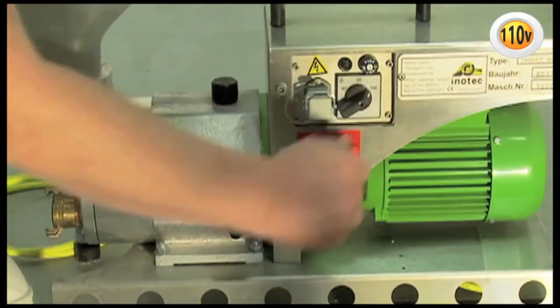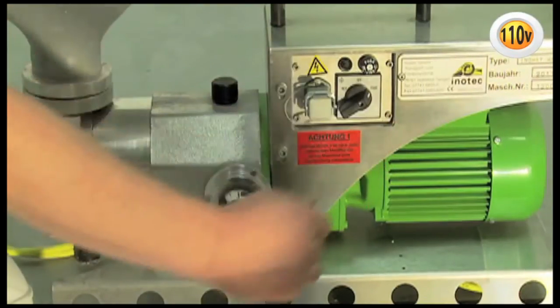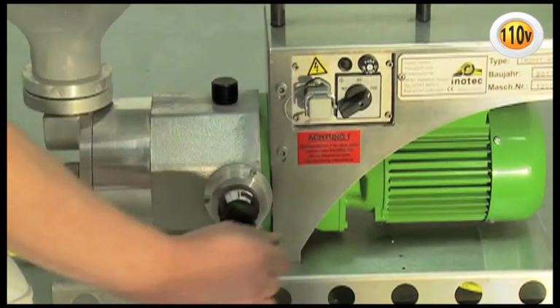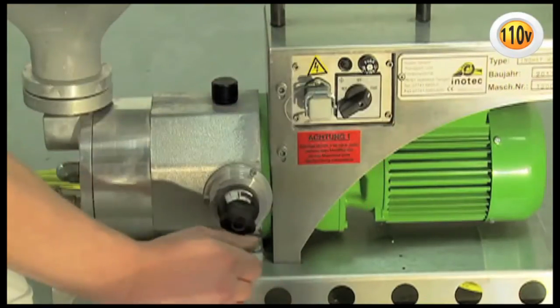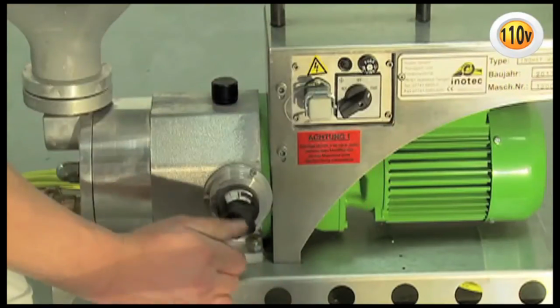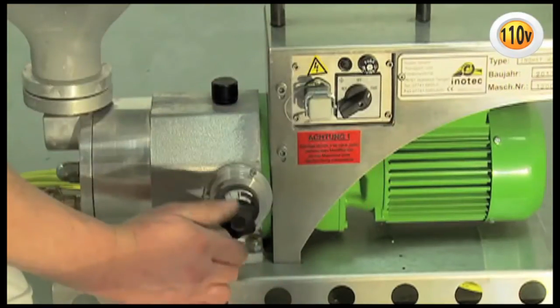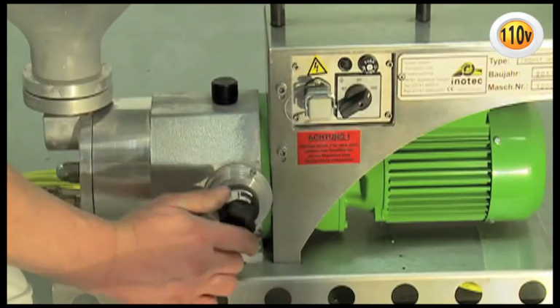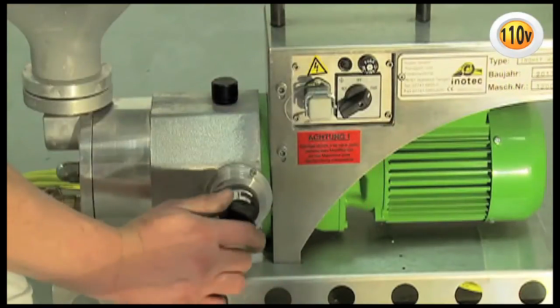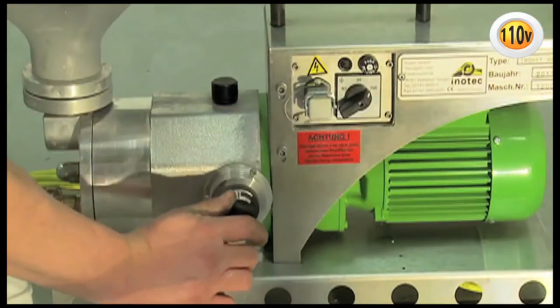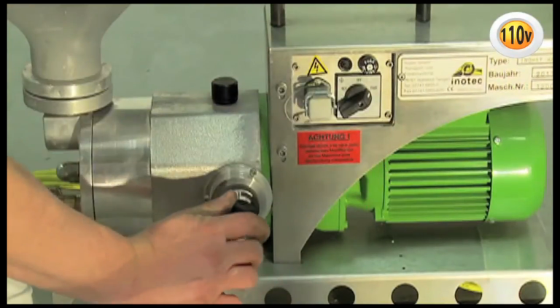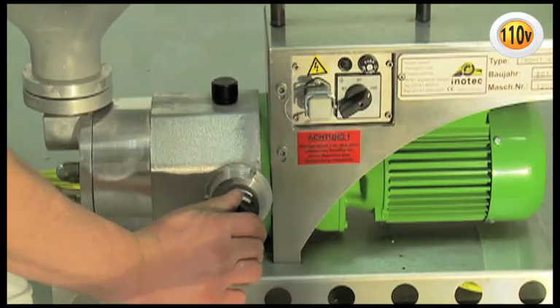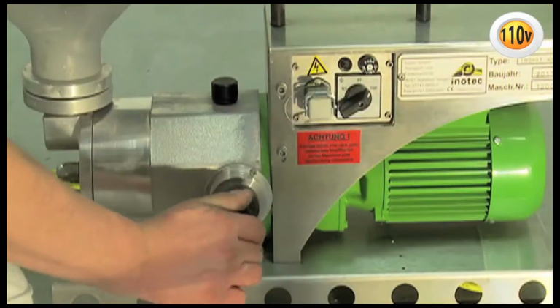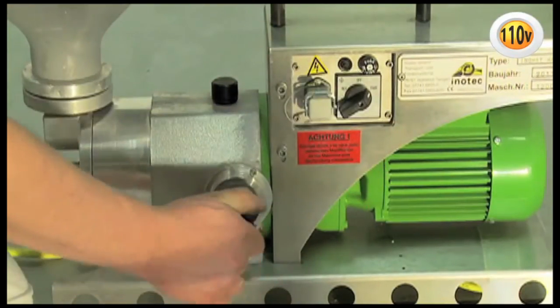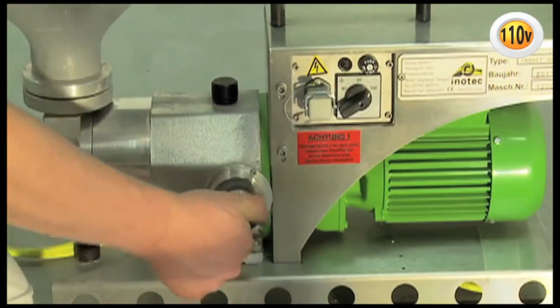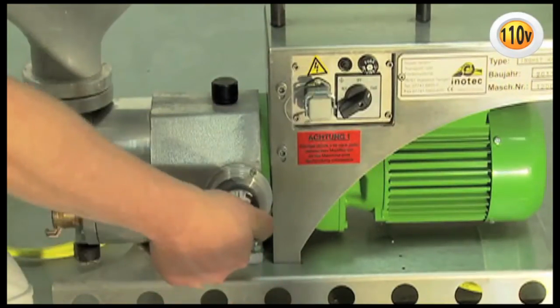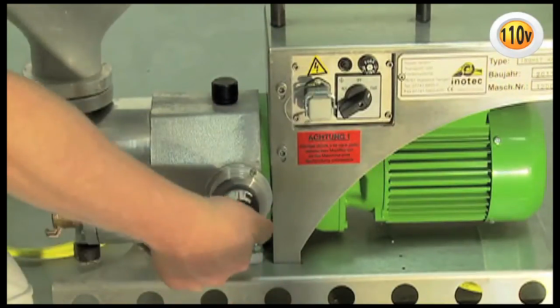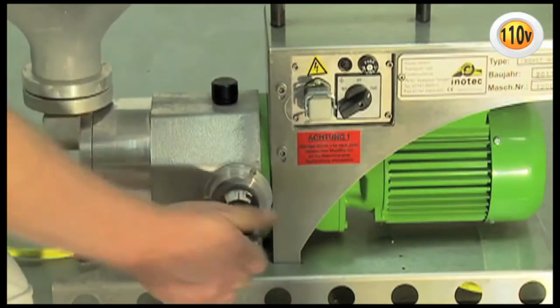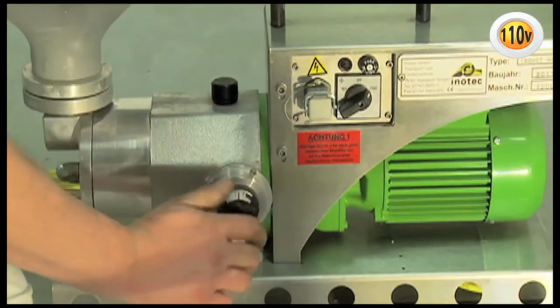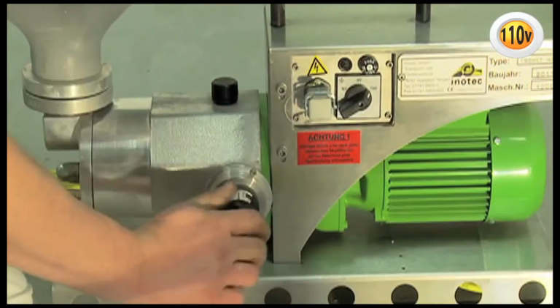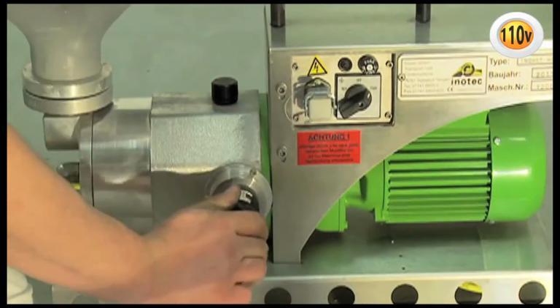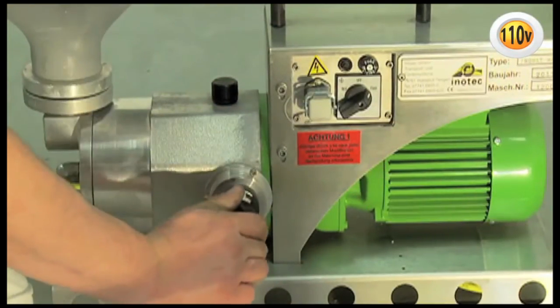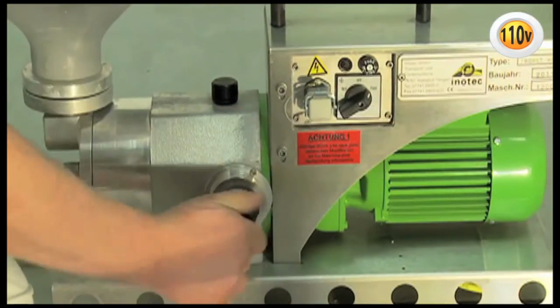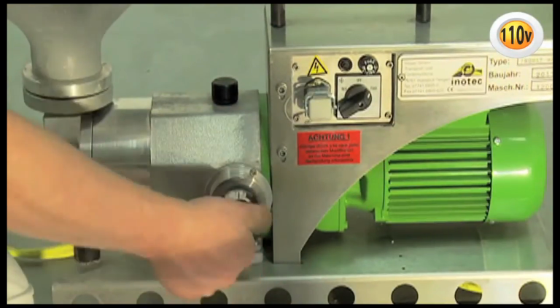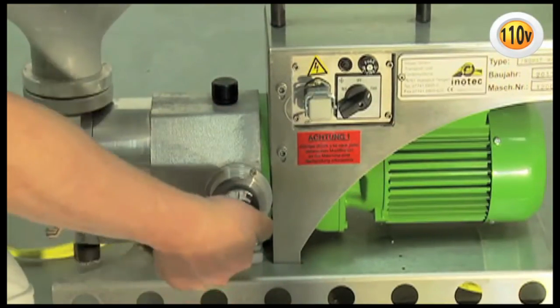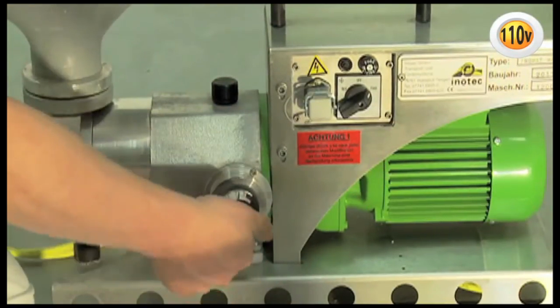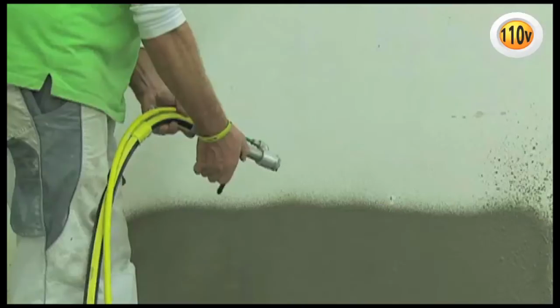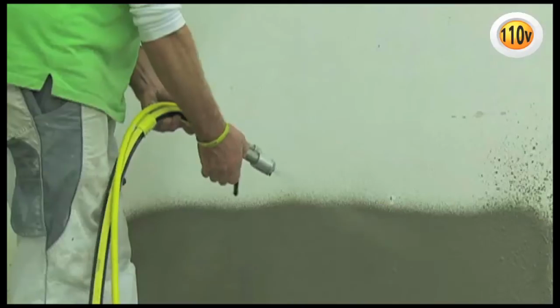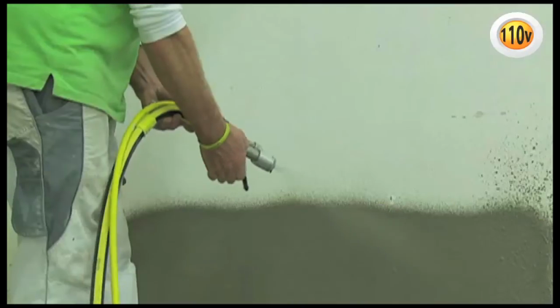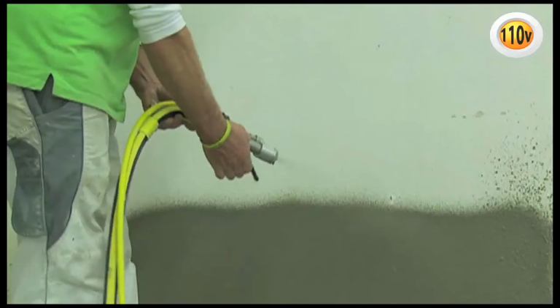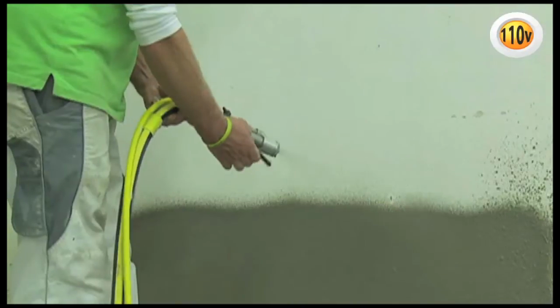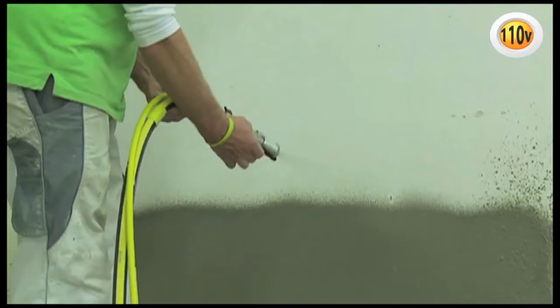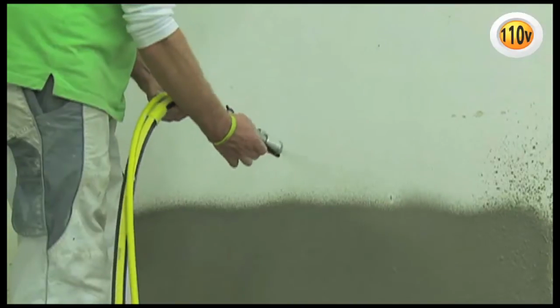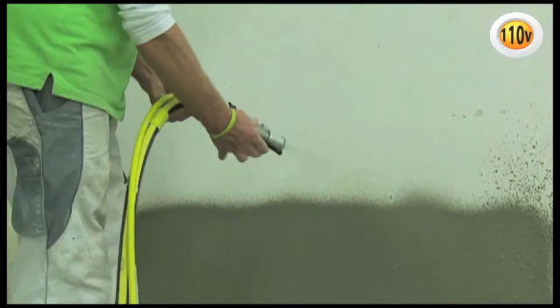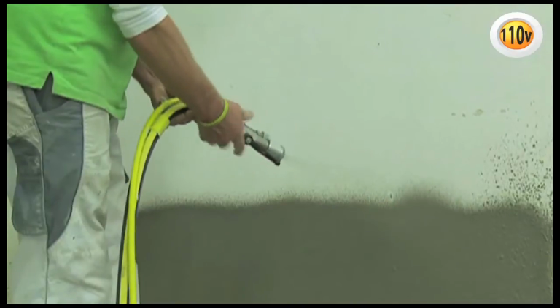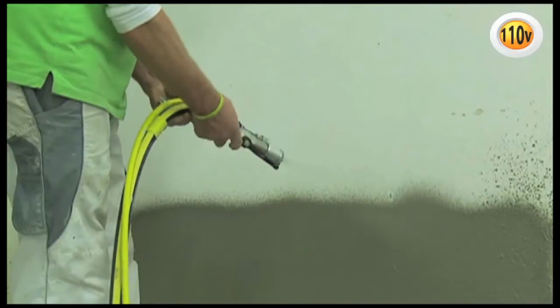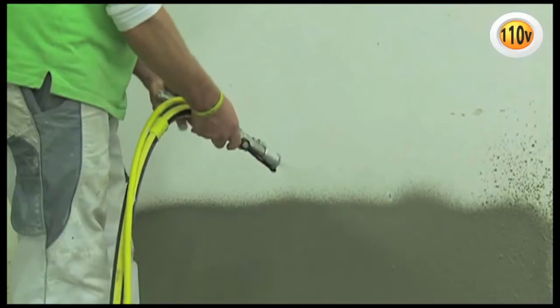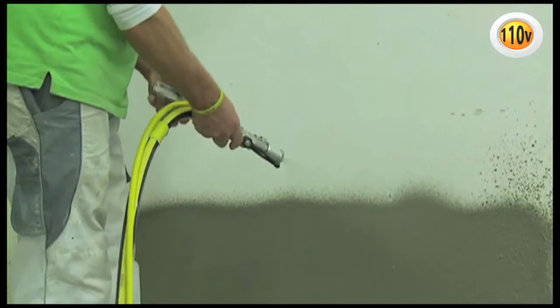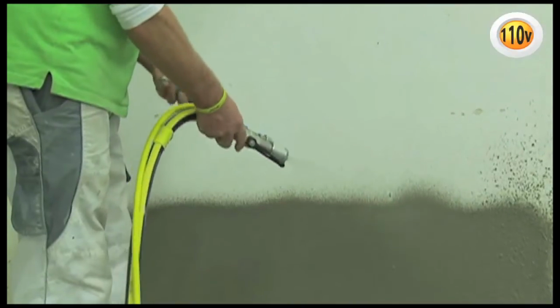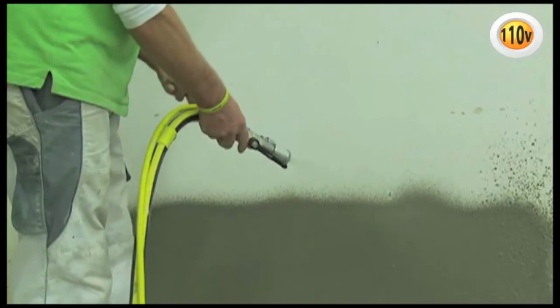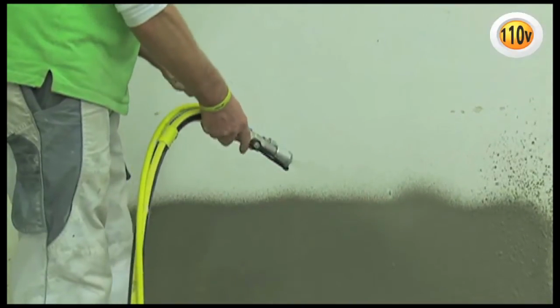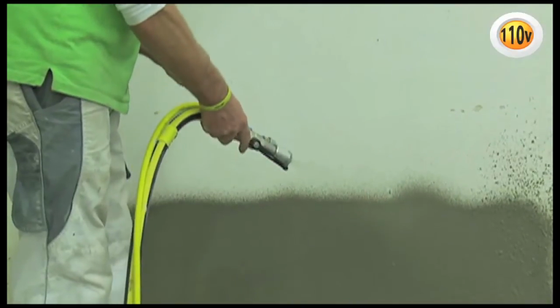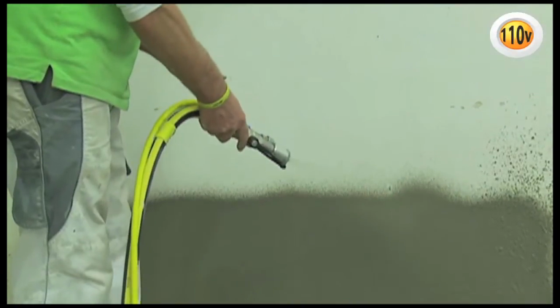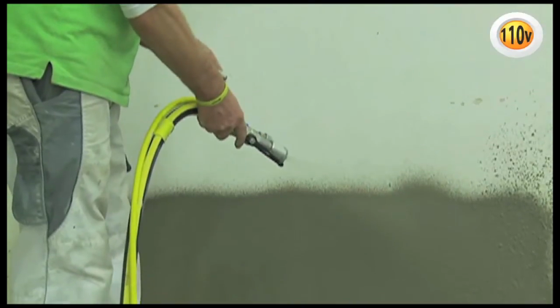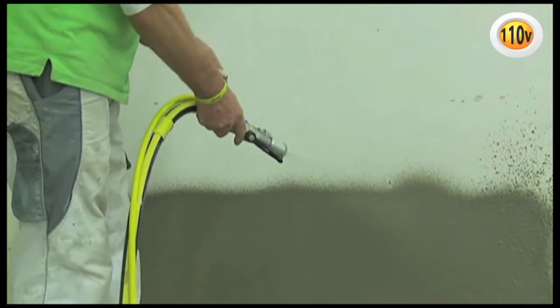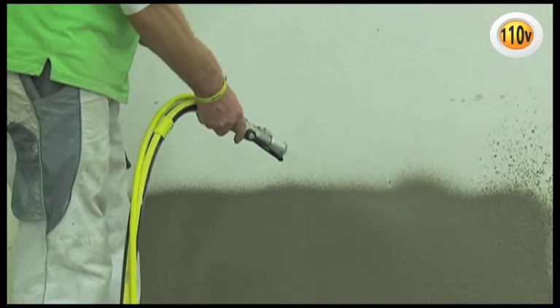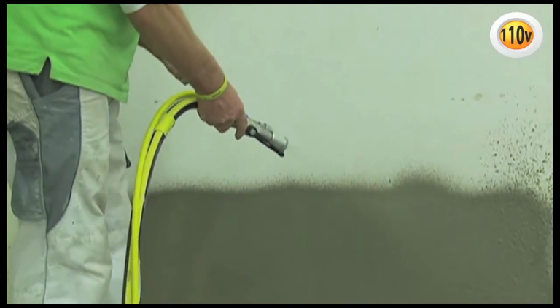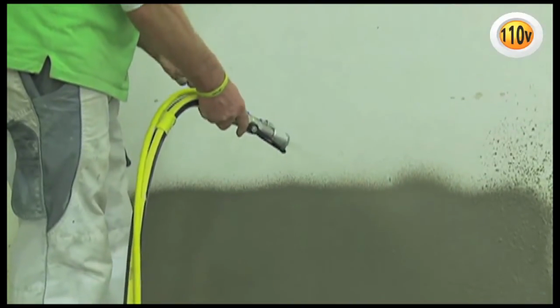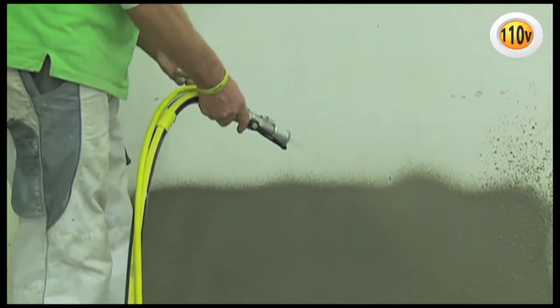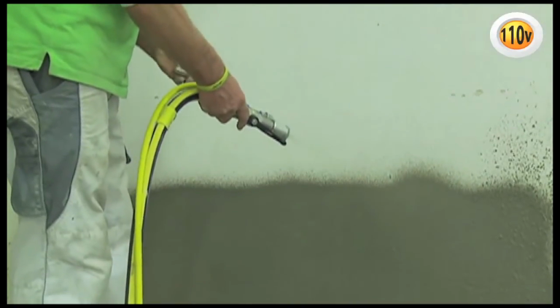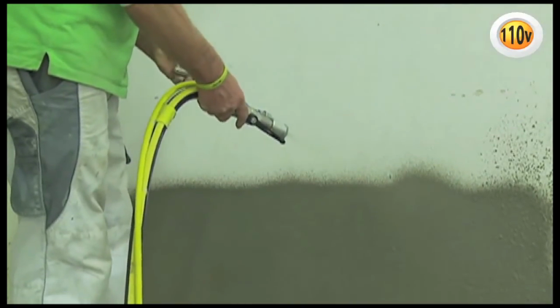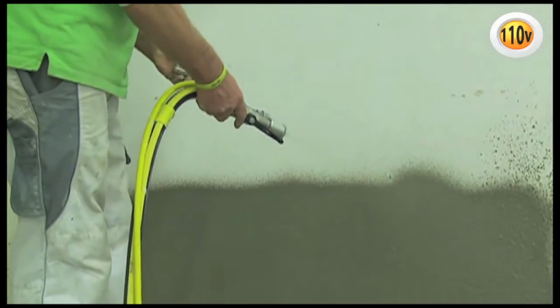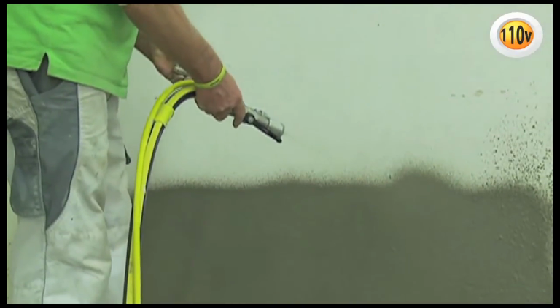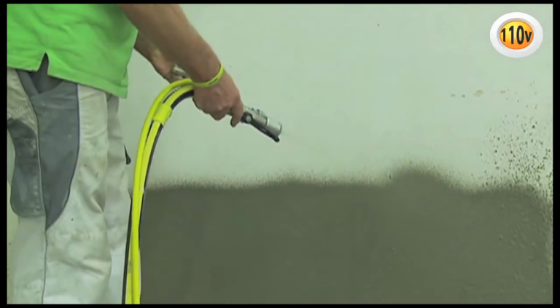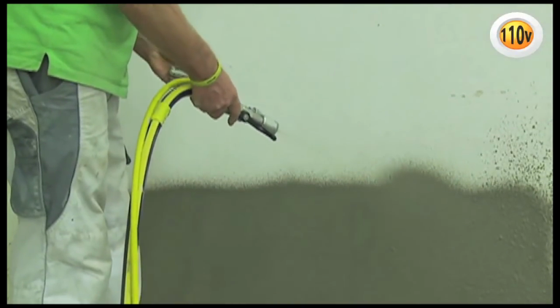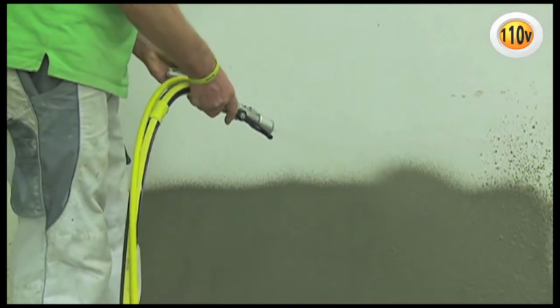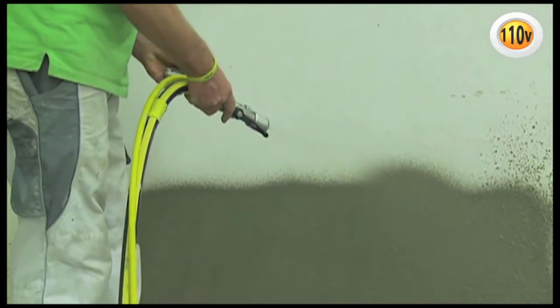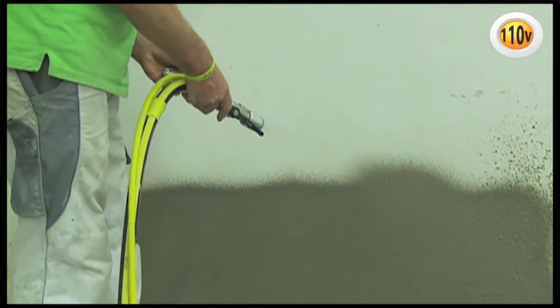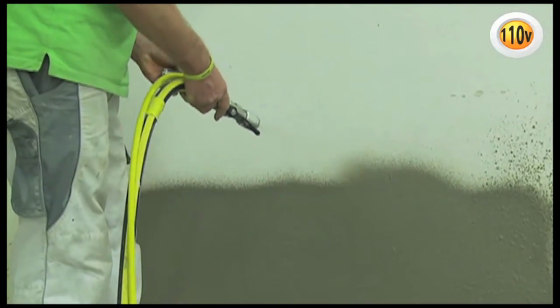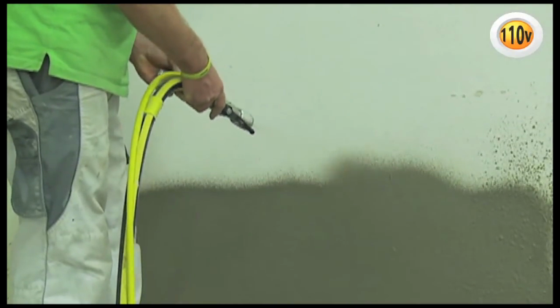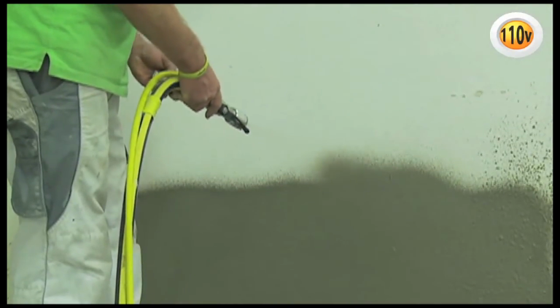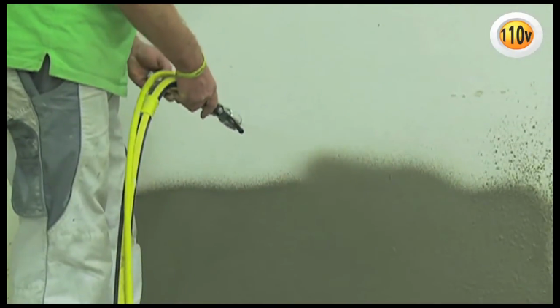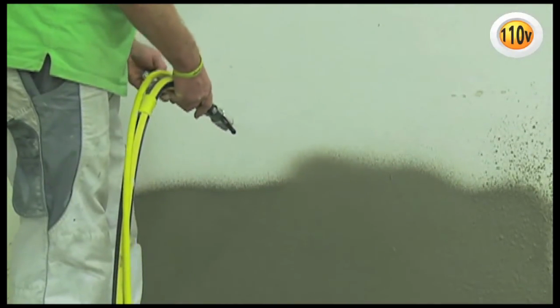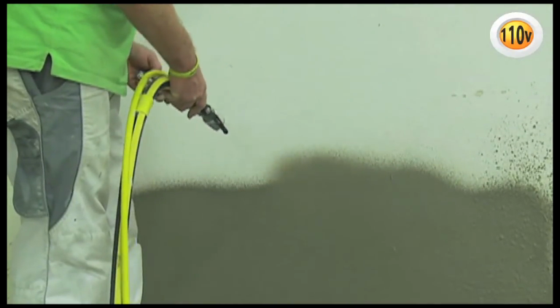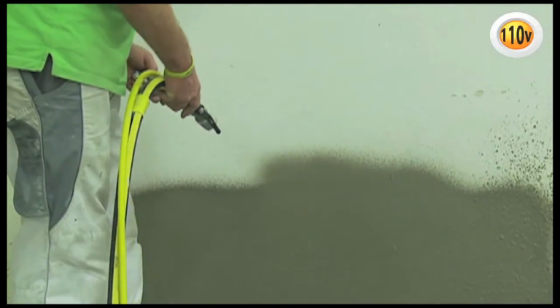The infinitely variable pressure and material volume regulator adjusts the flow rate exactly to the required amount of material.